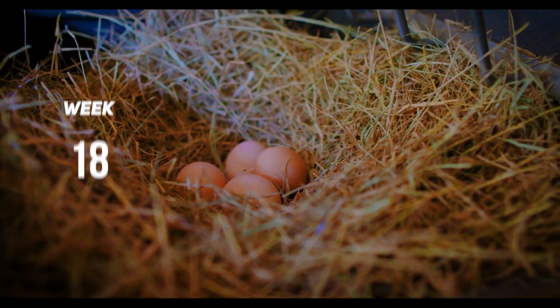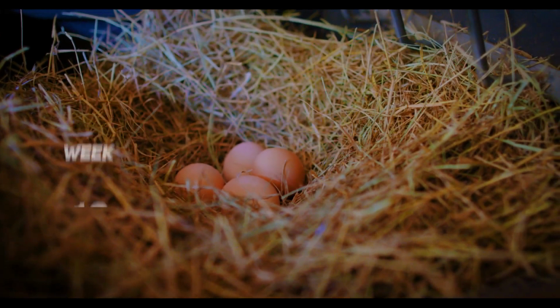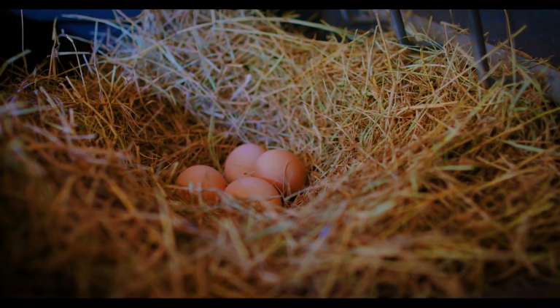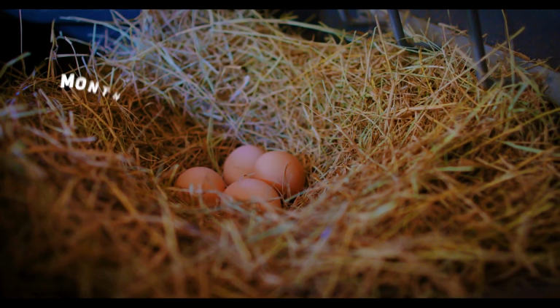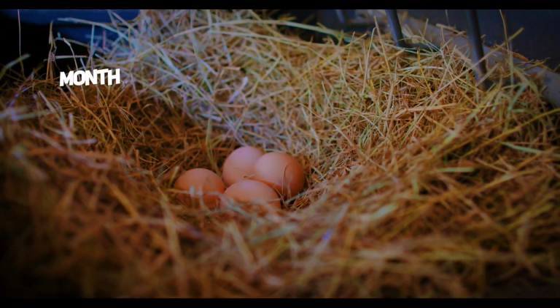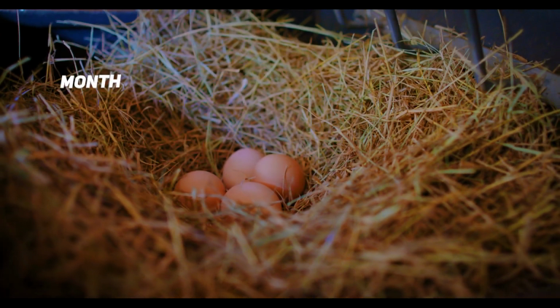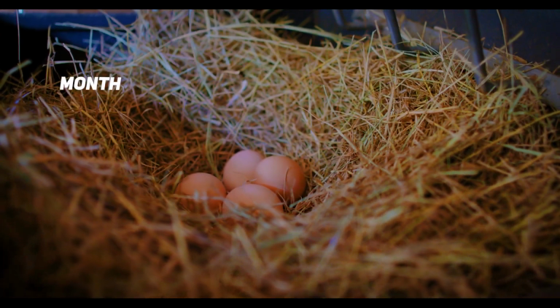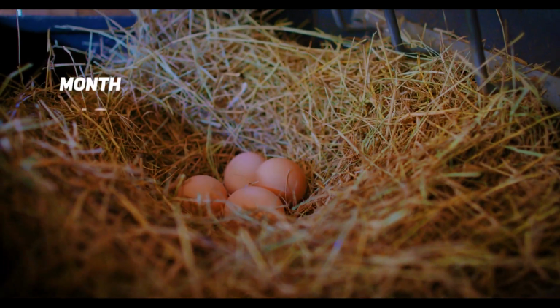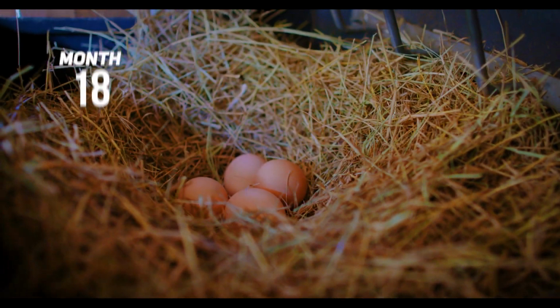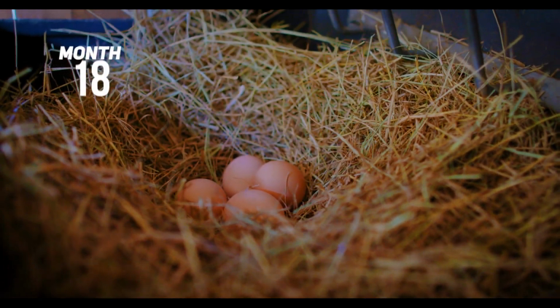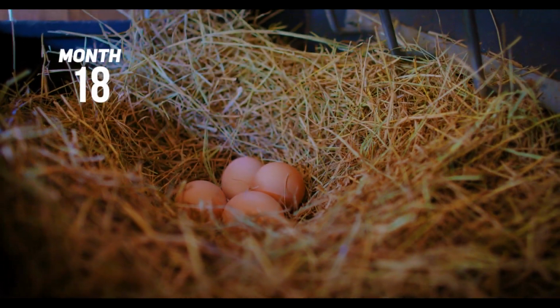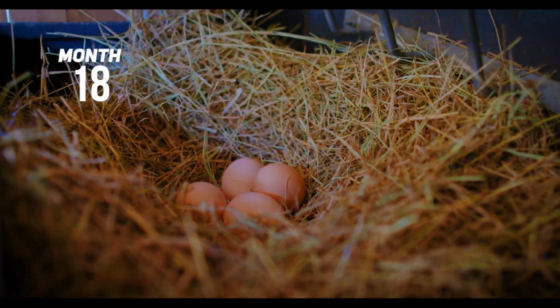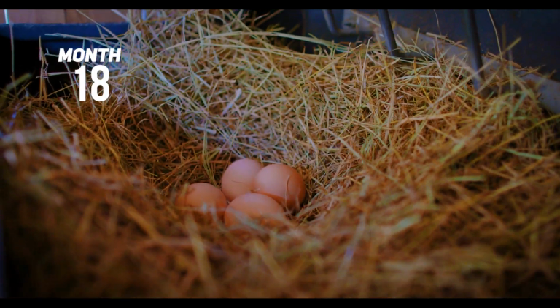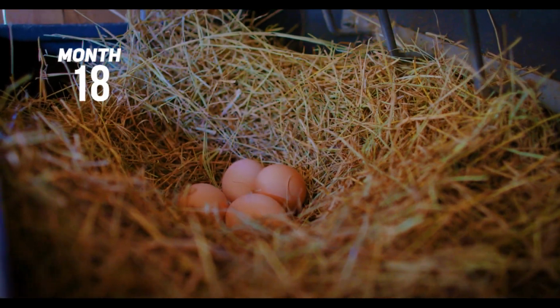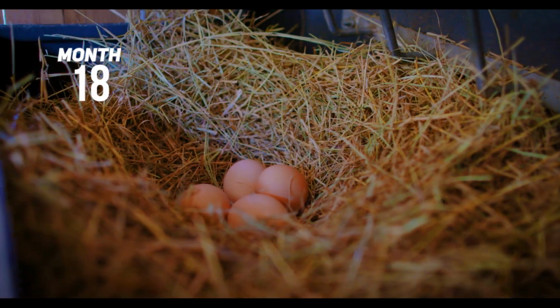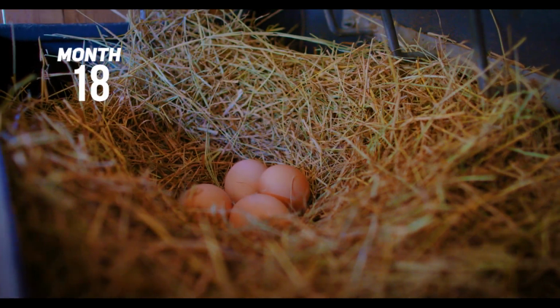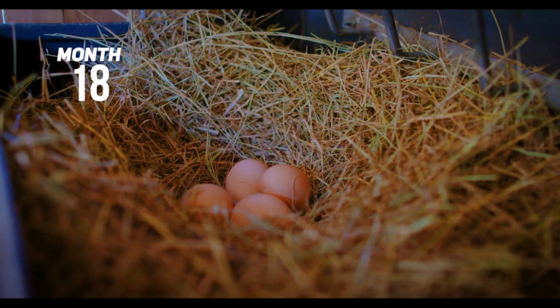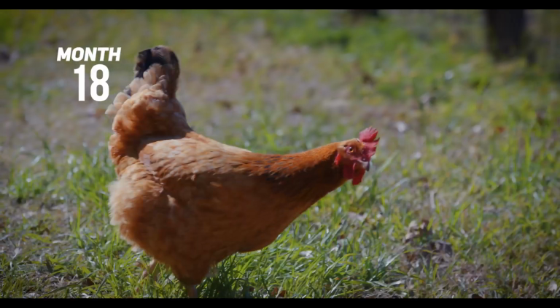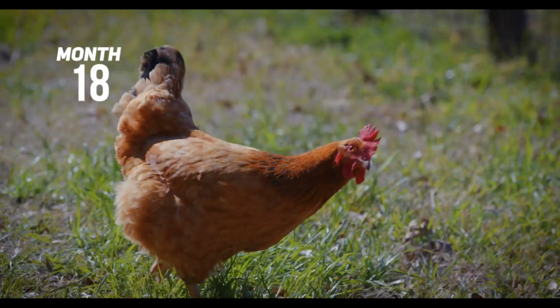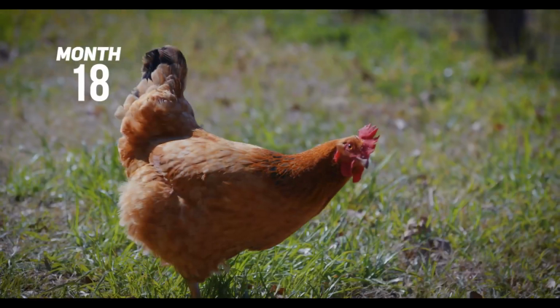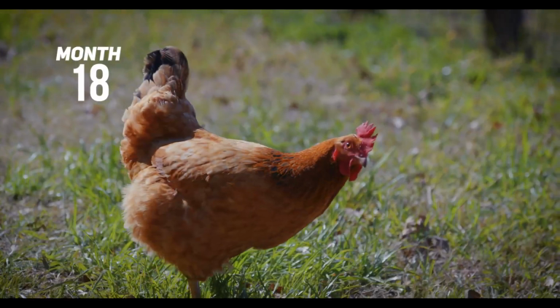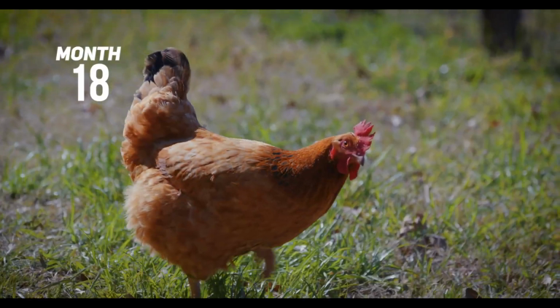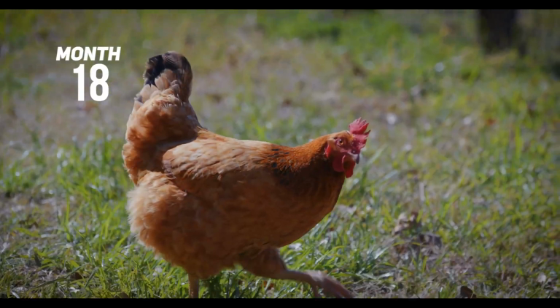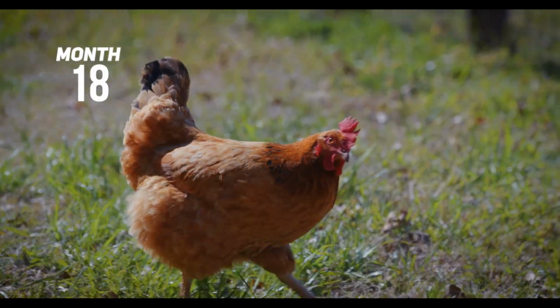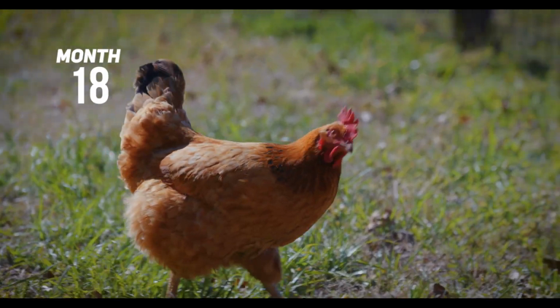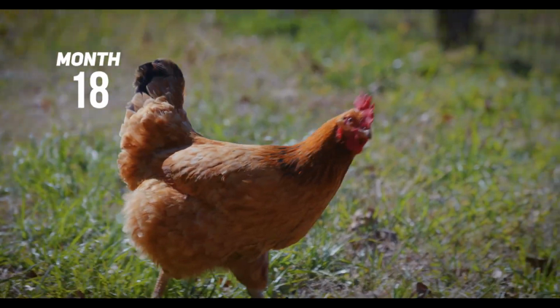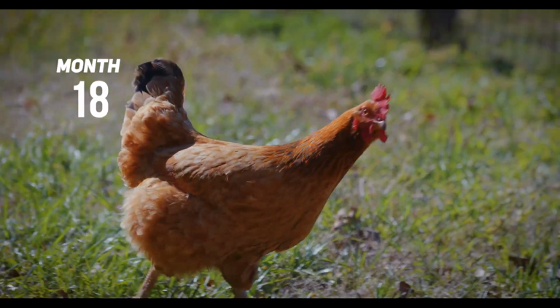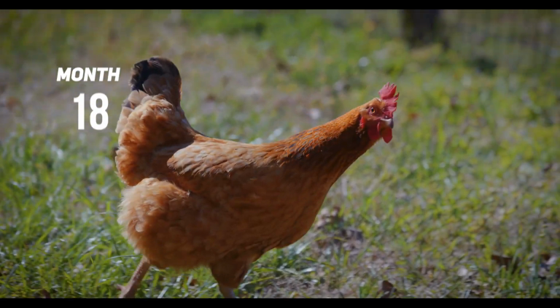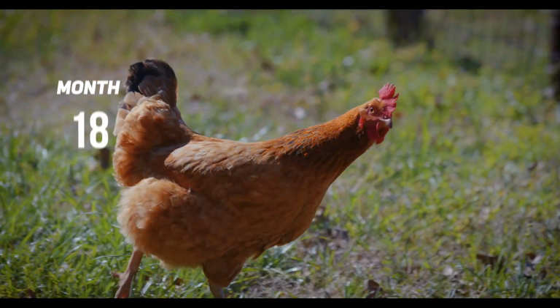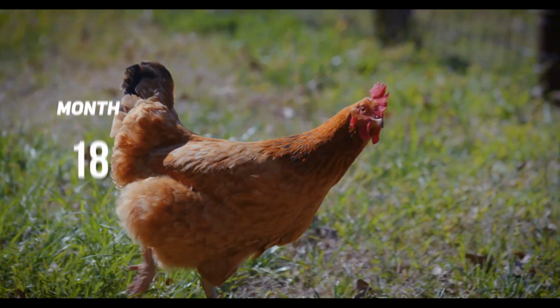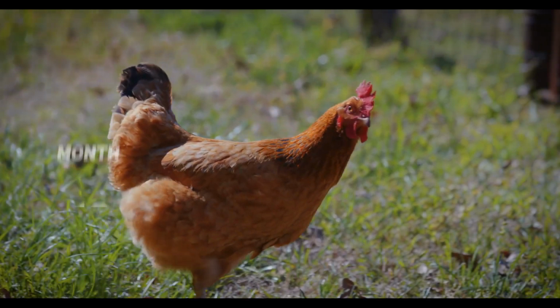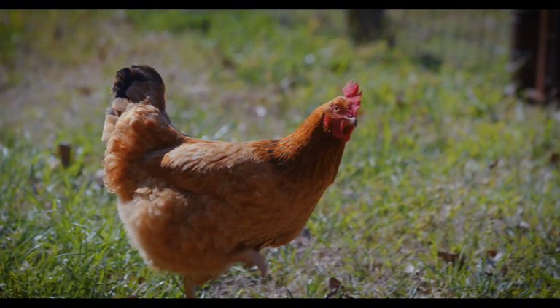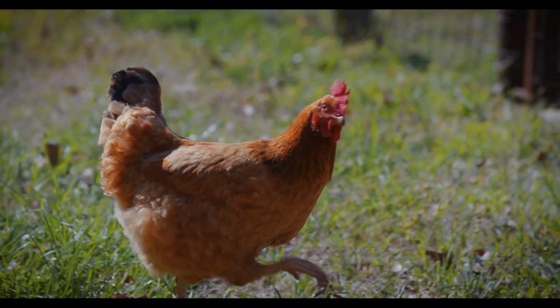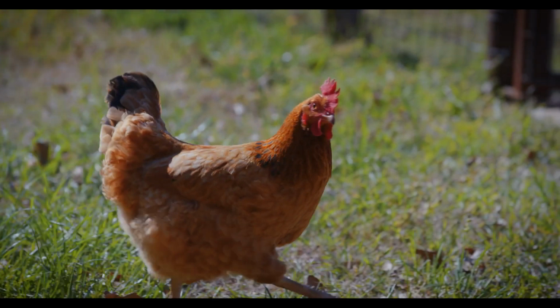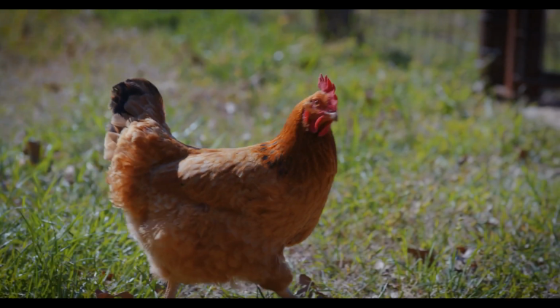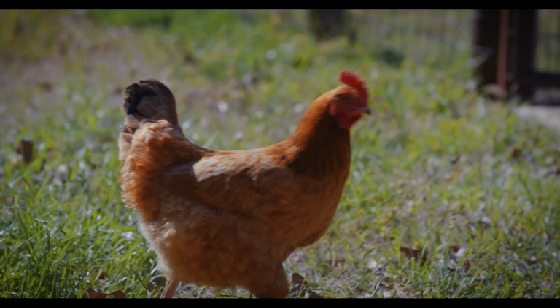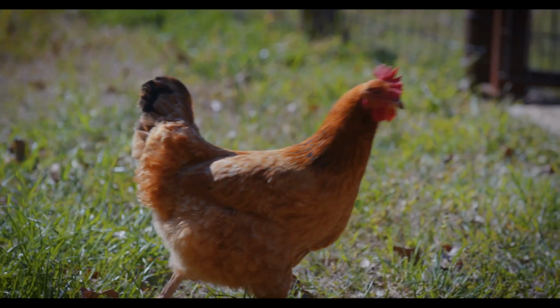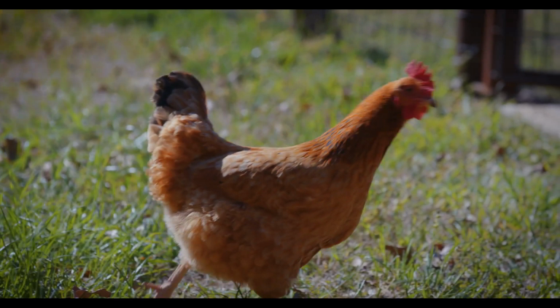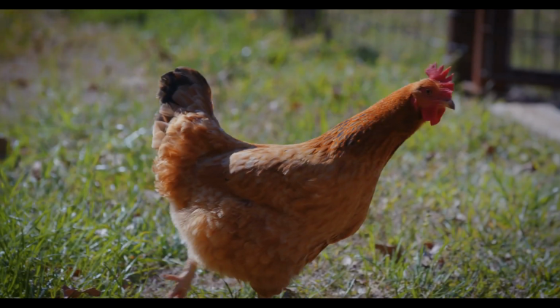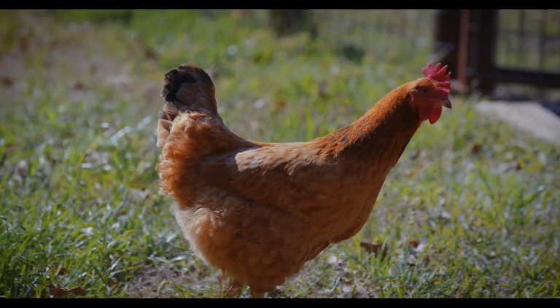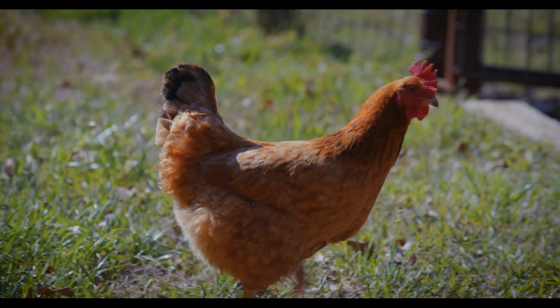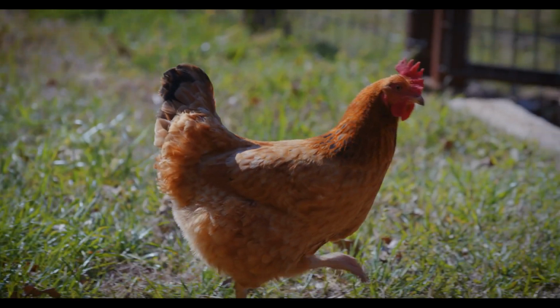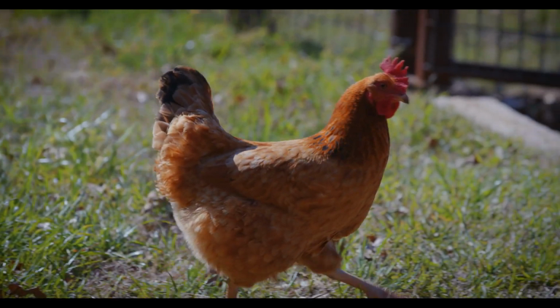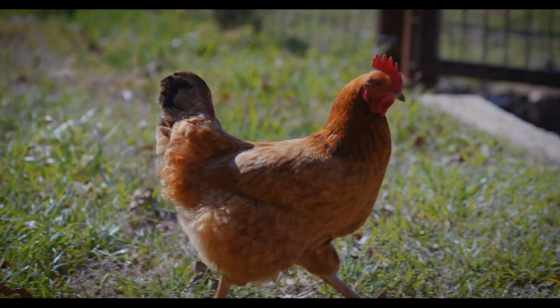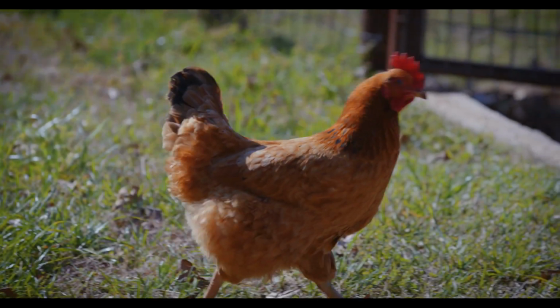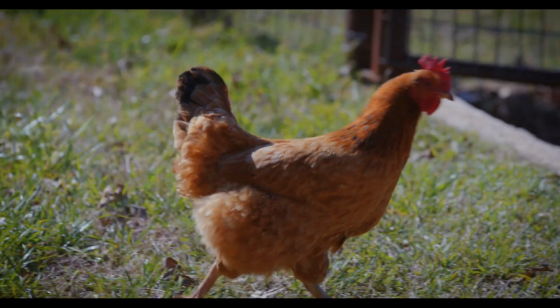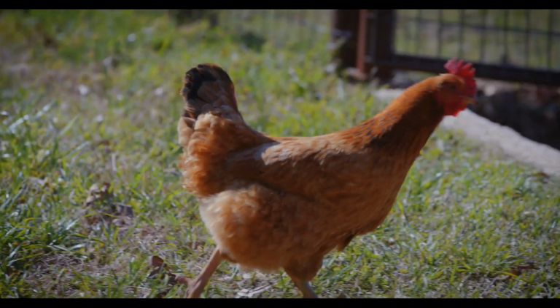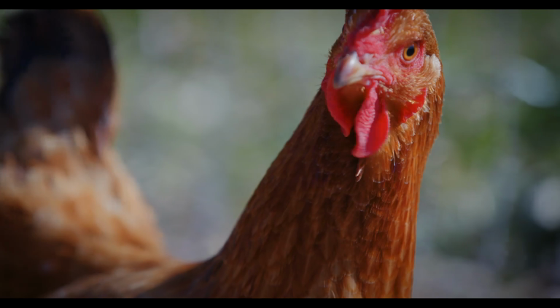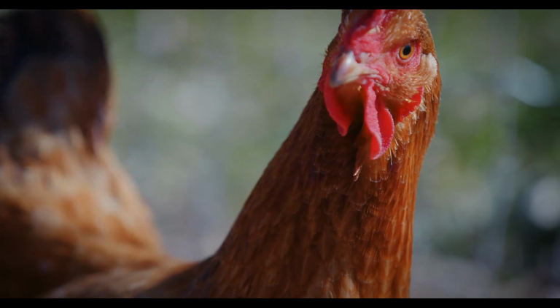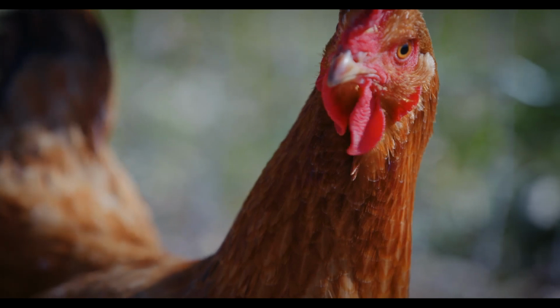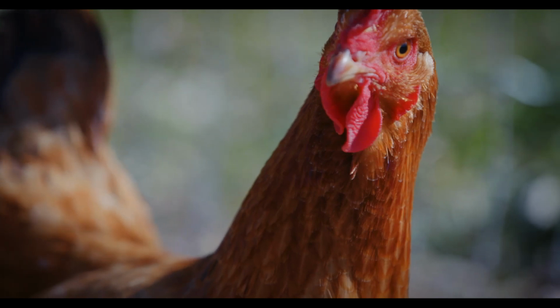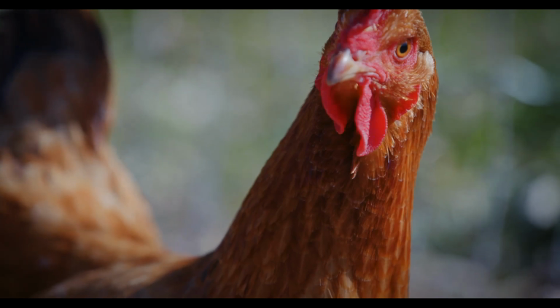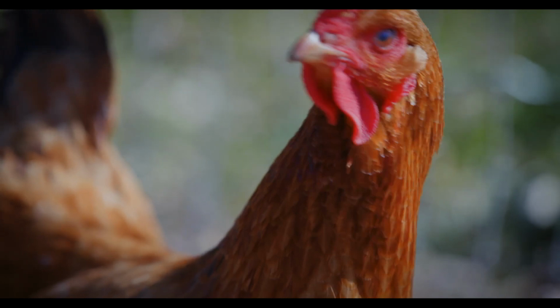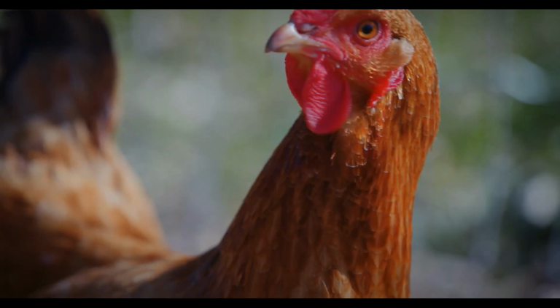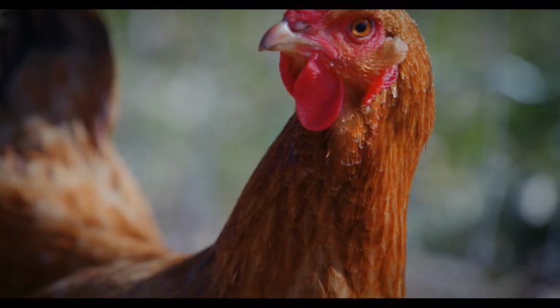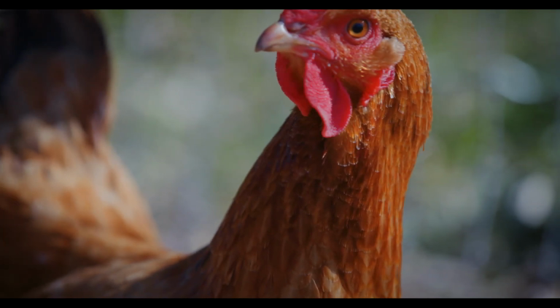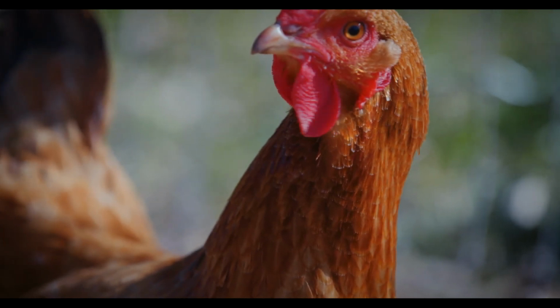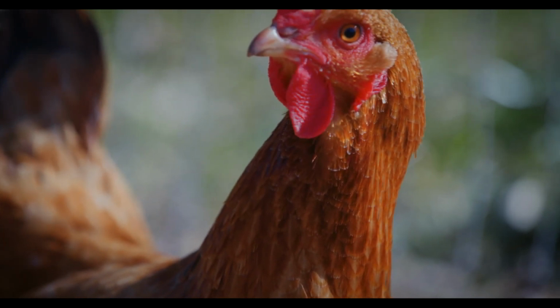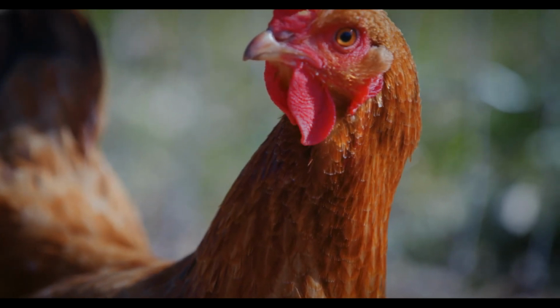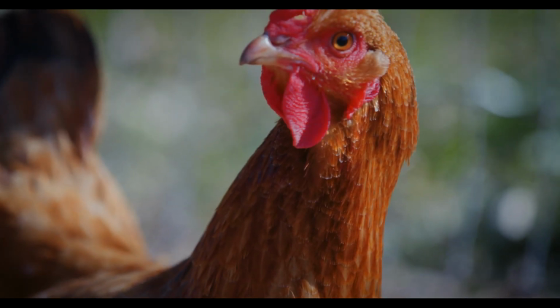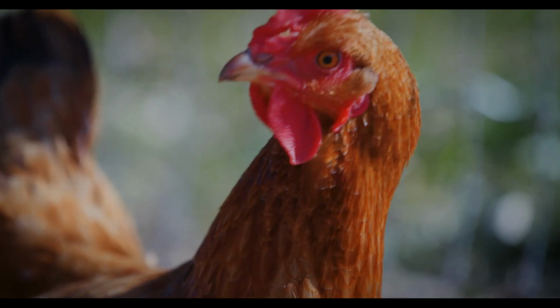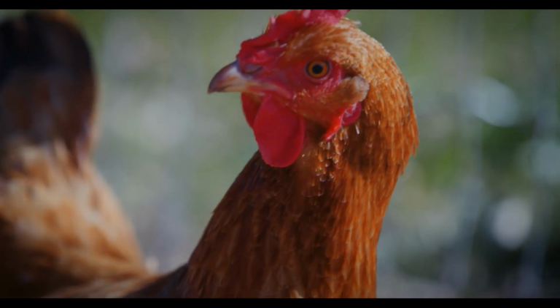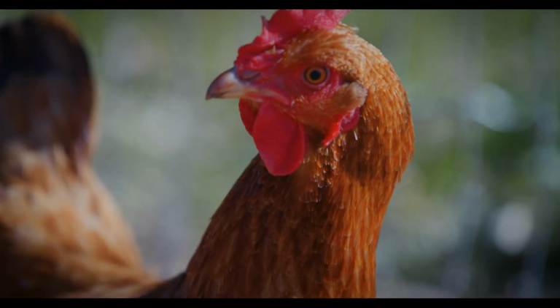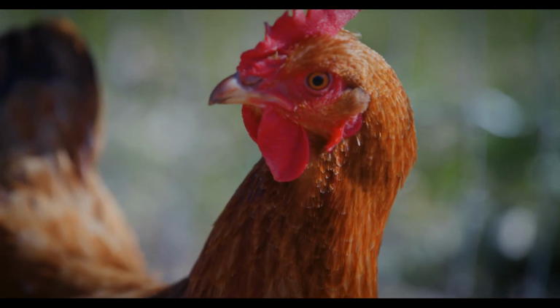You'll see that first molting, or feather turnover, here. Finally, enjoy your hens and egg production for the next five years.